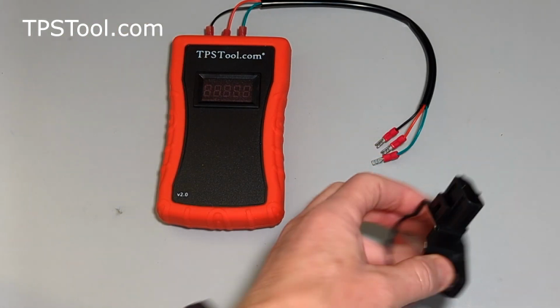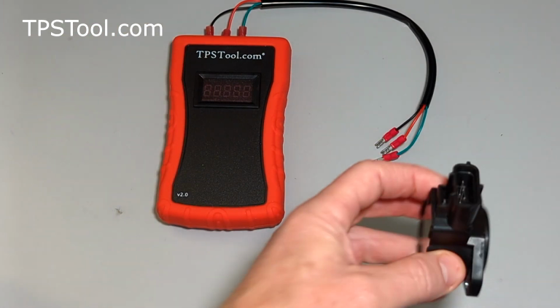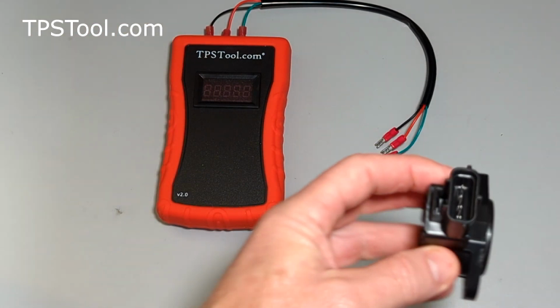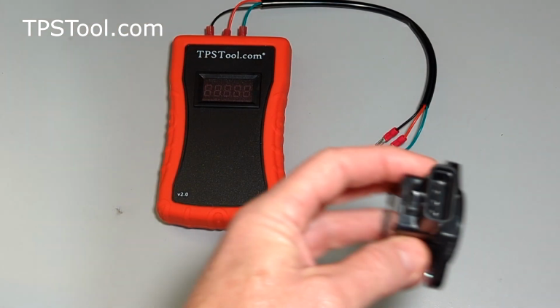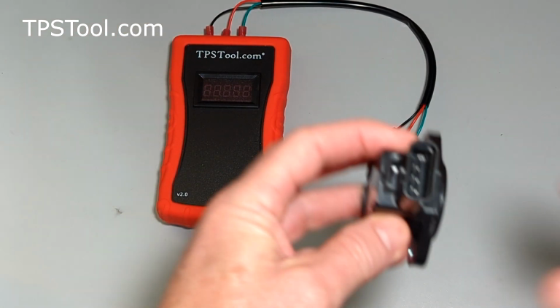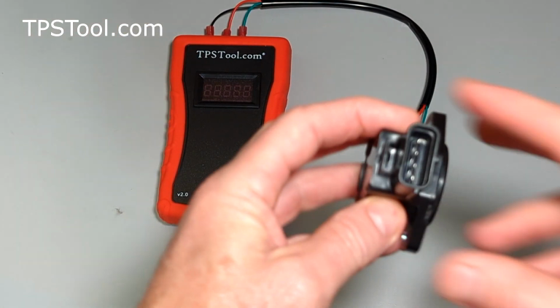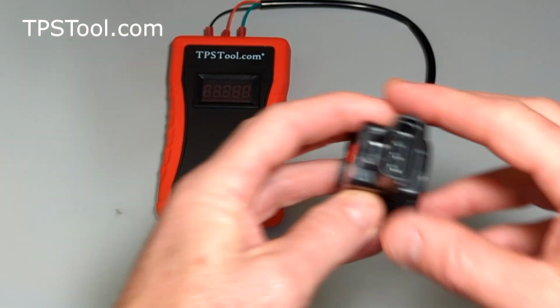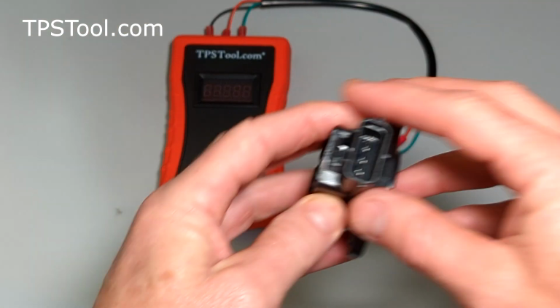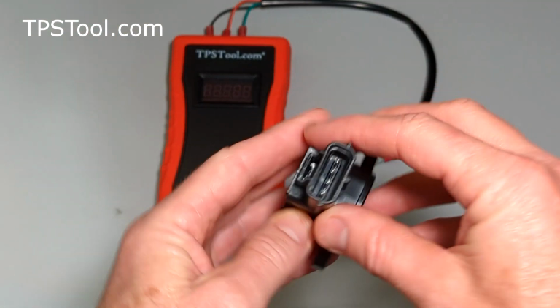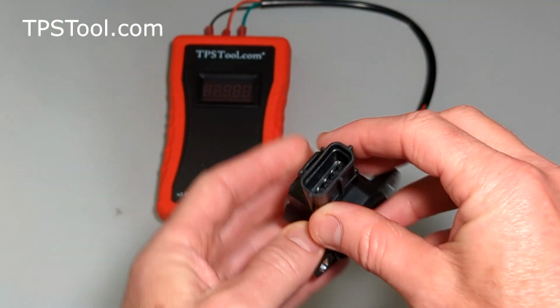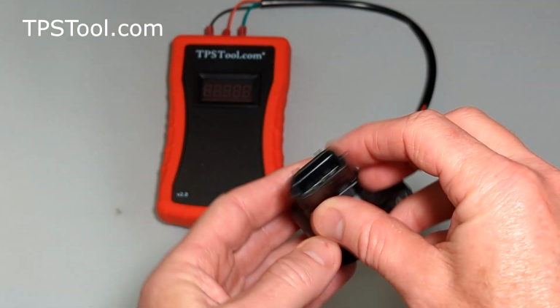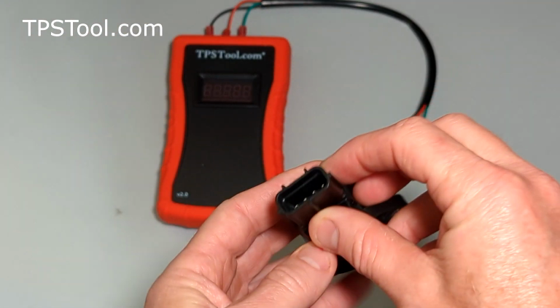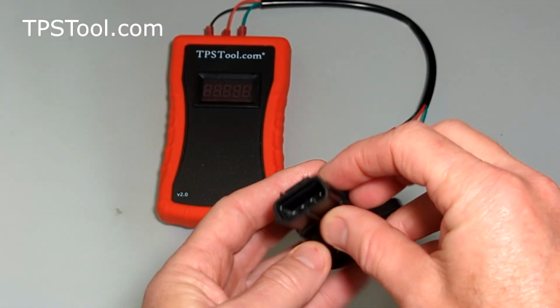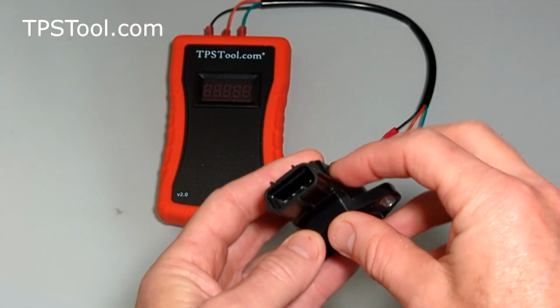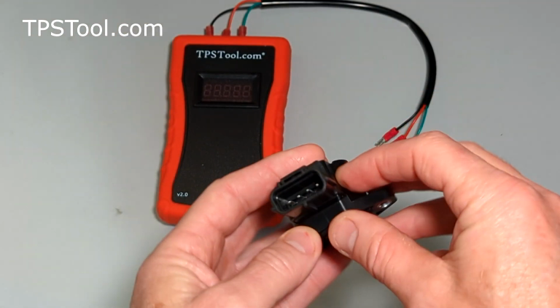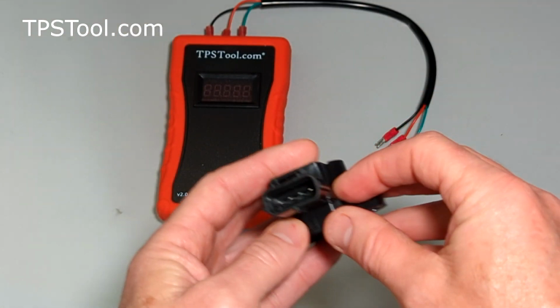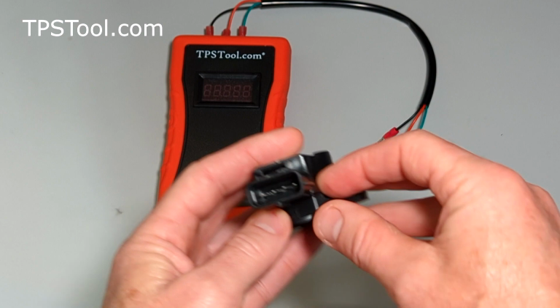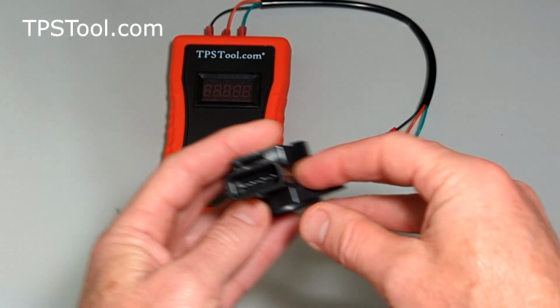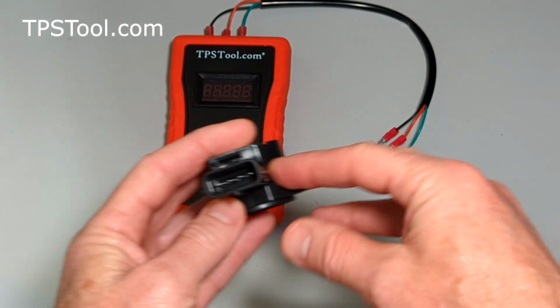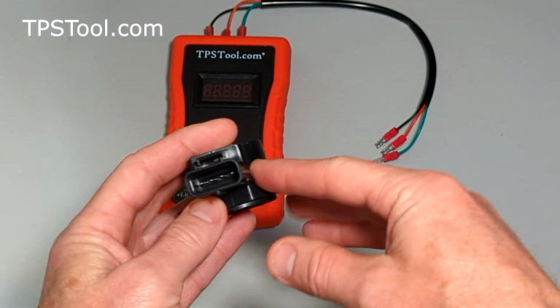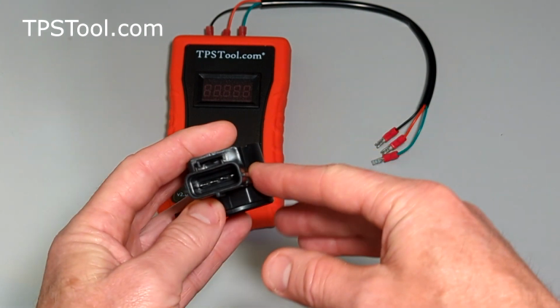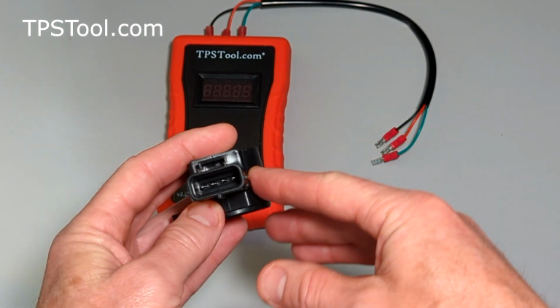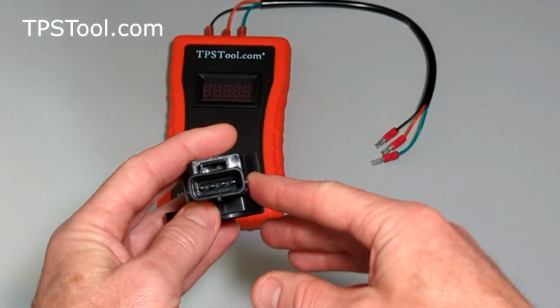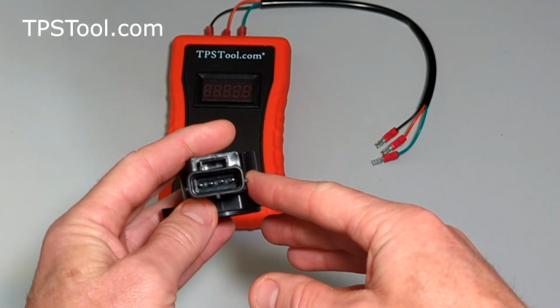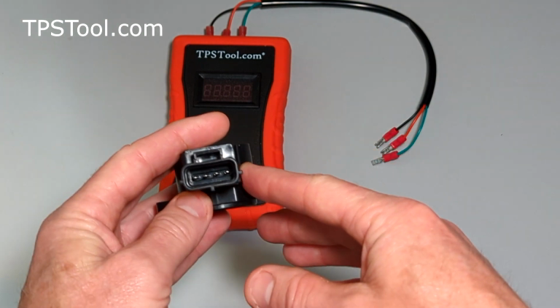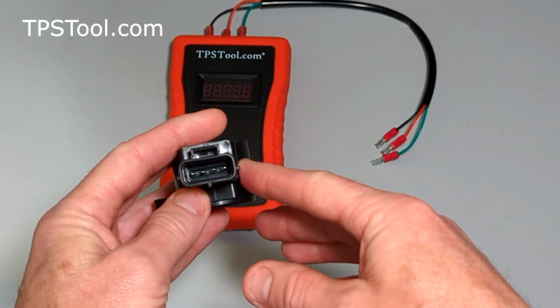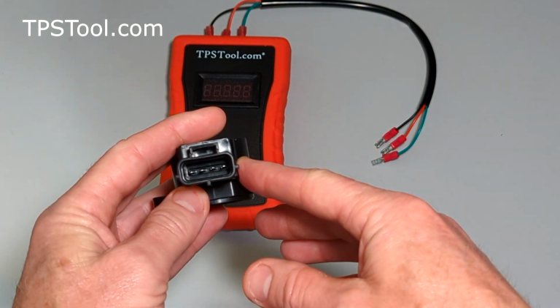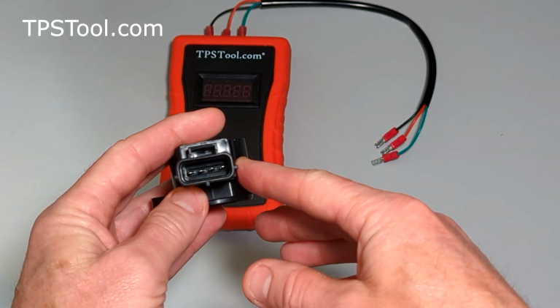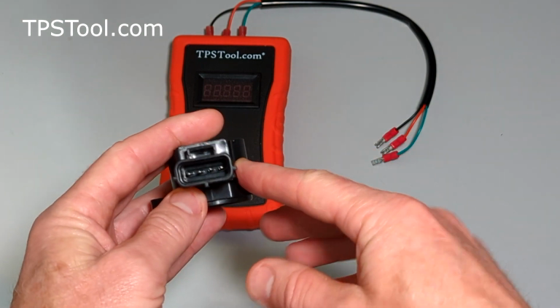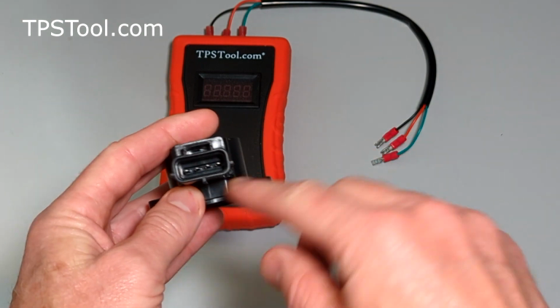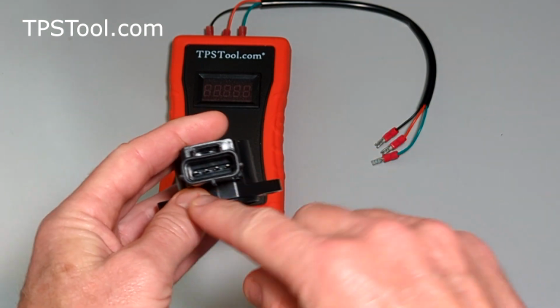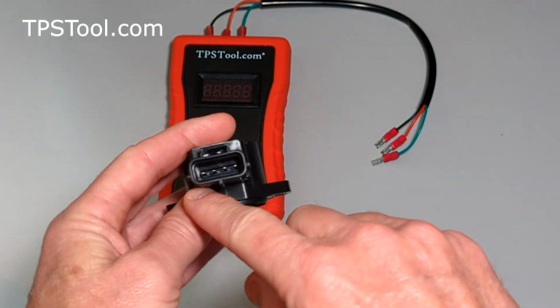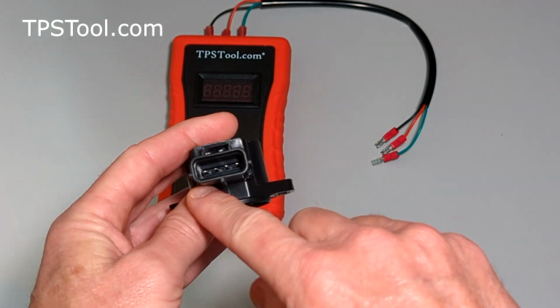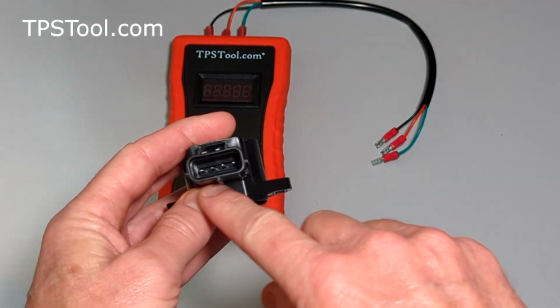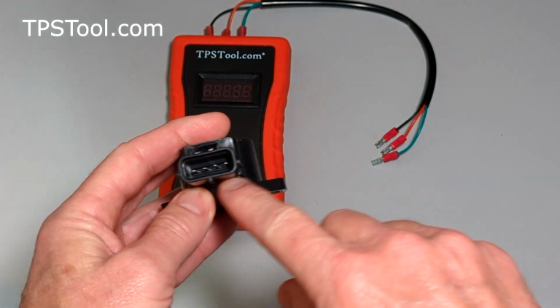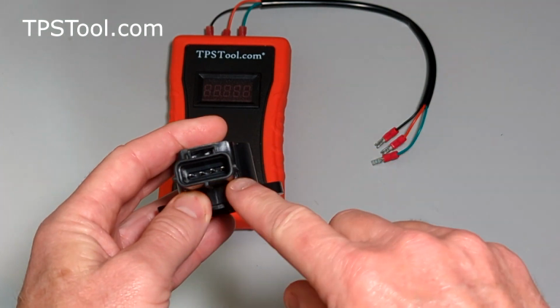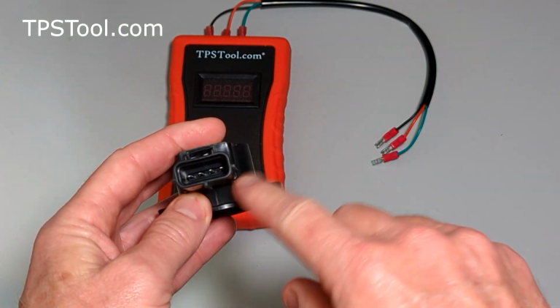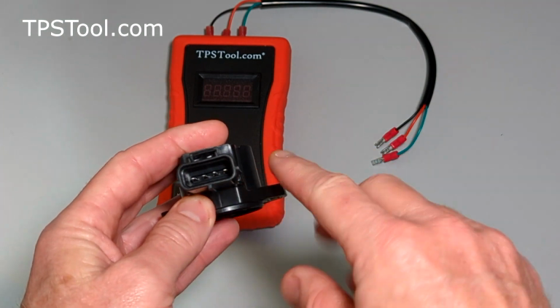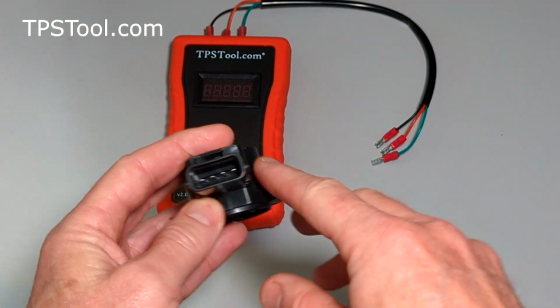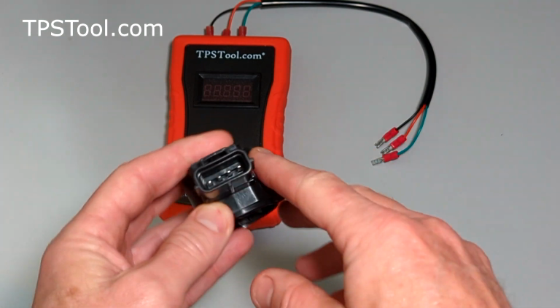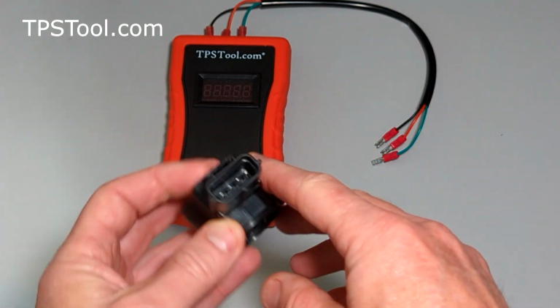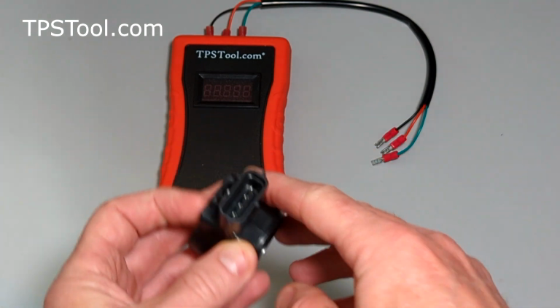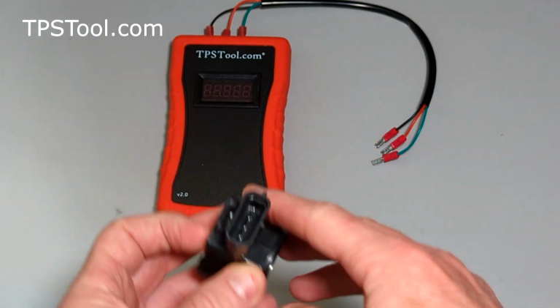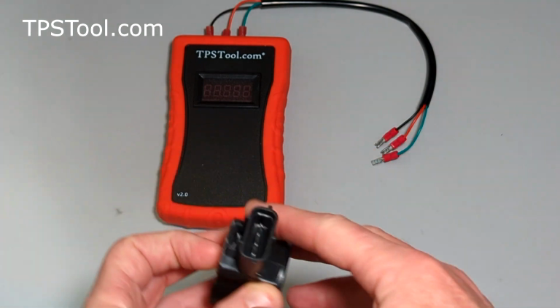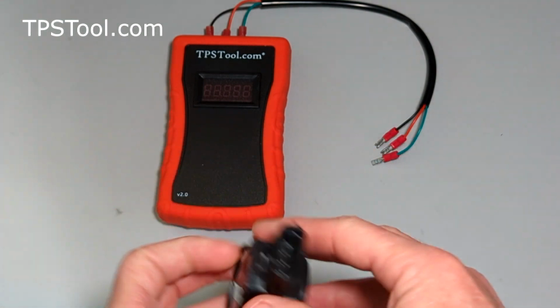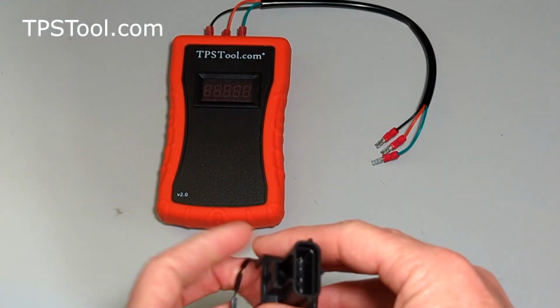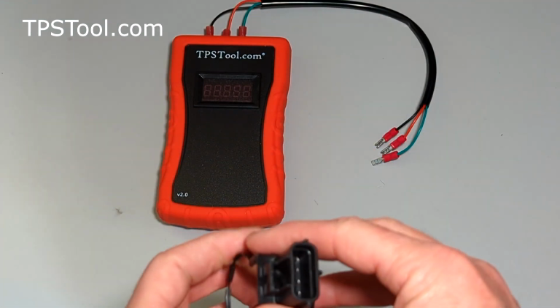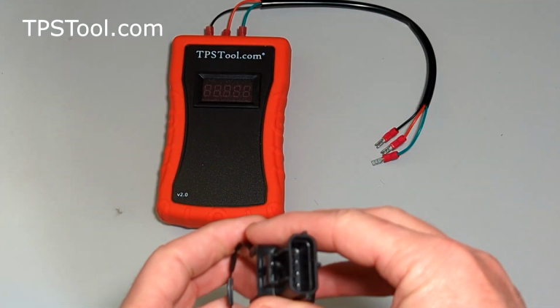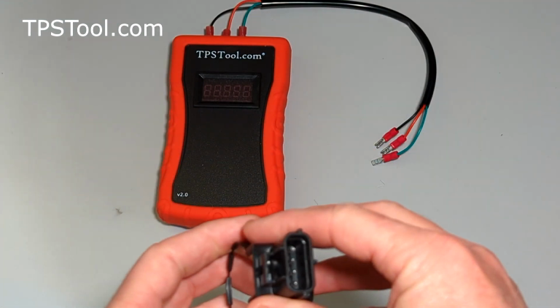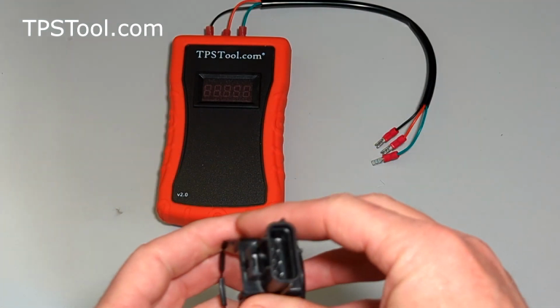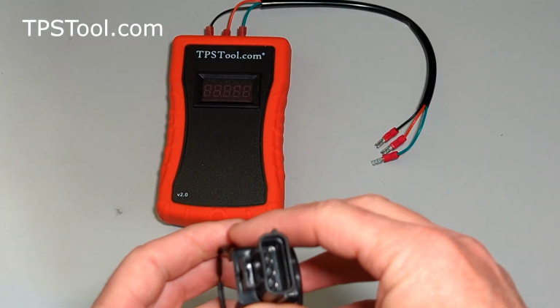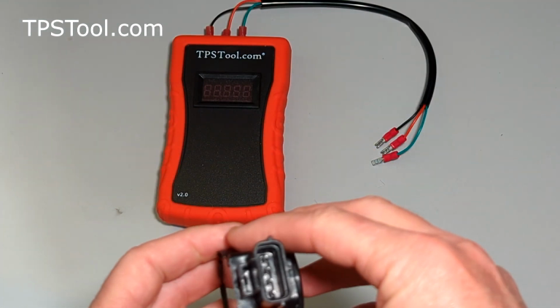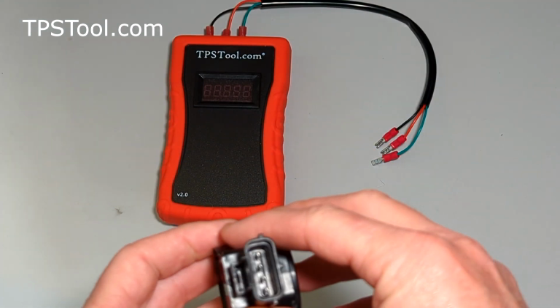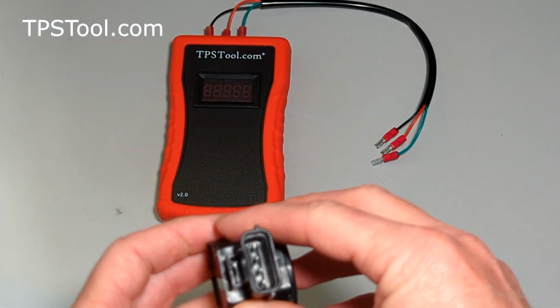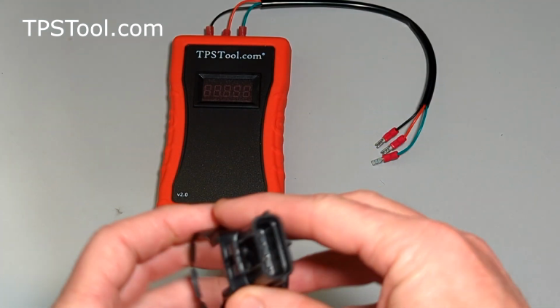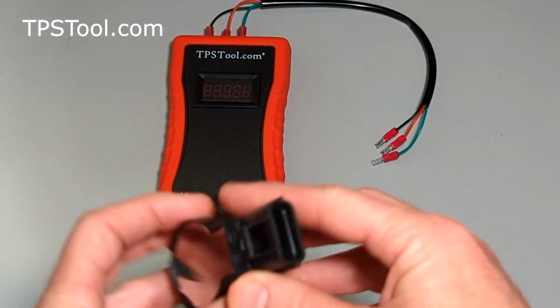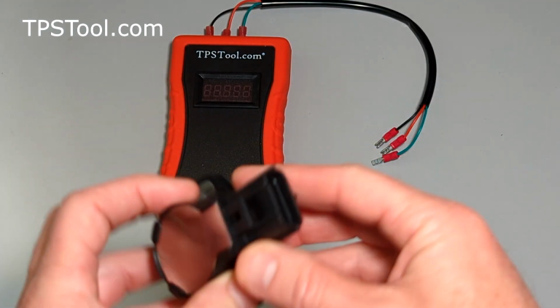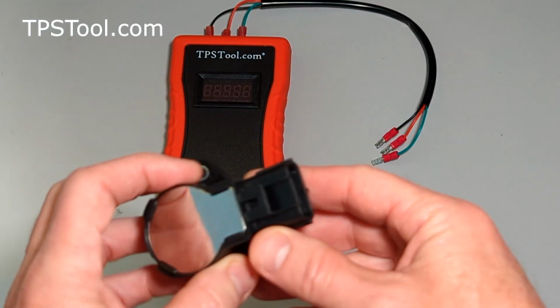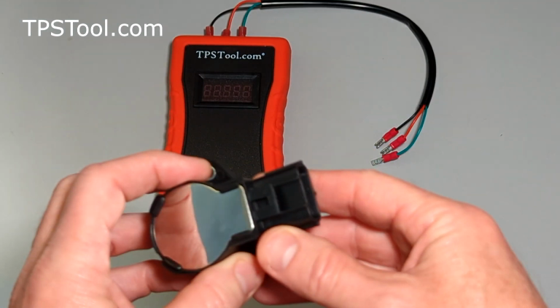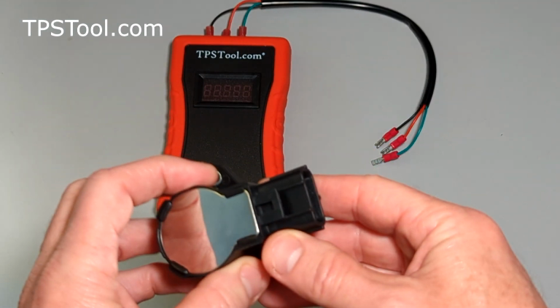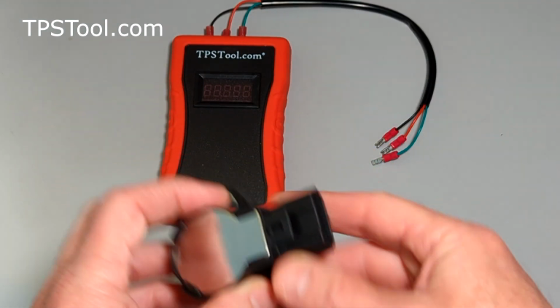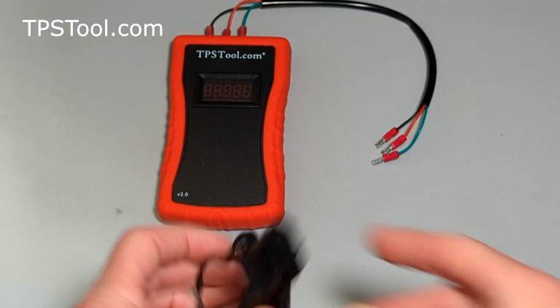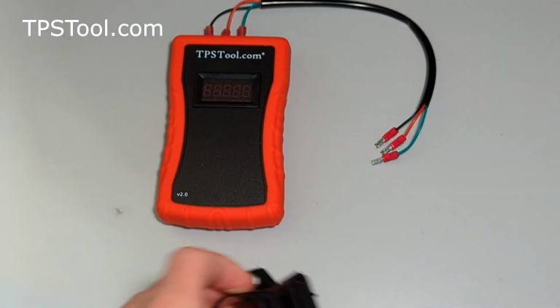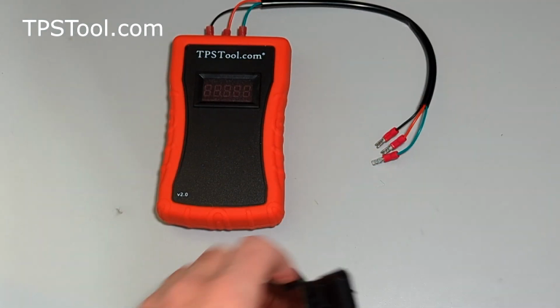We don't yet have an exact fit plug for it, so you've got 4 individual pins, and we're going to use the universal adapter that comes in the kit.